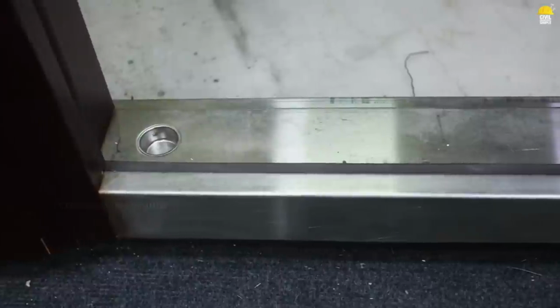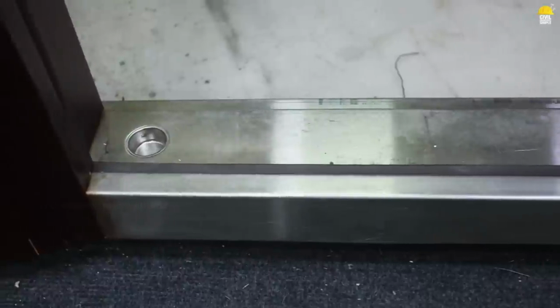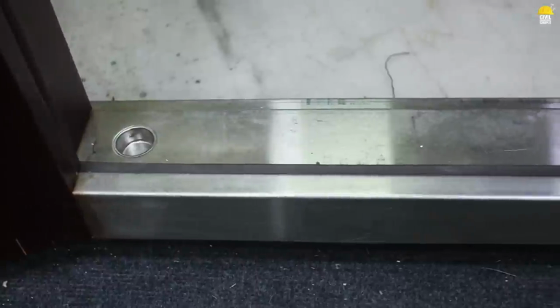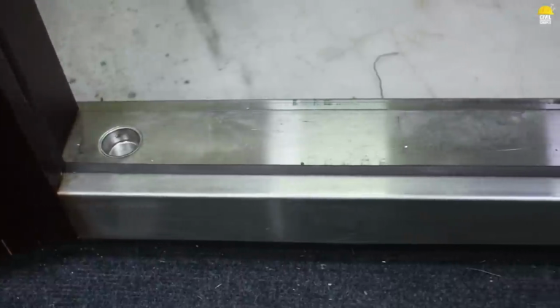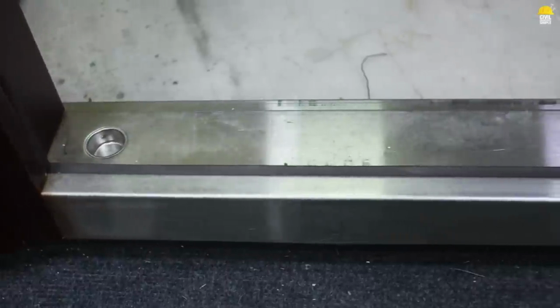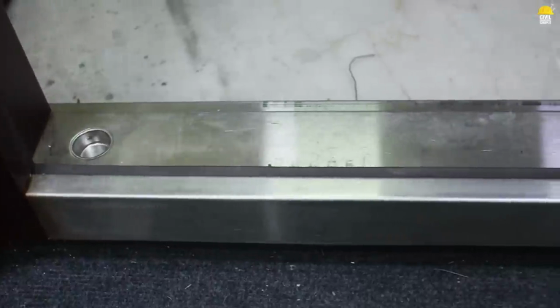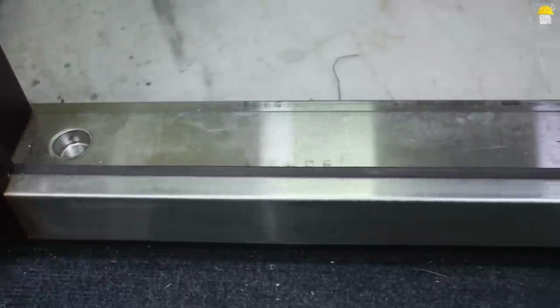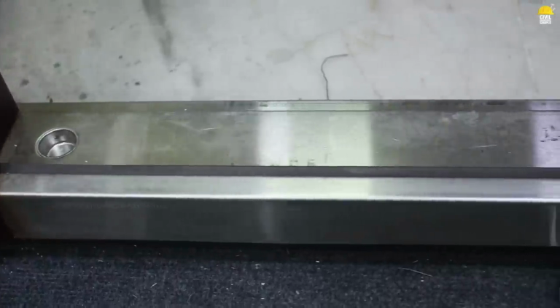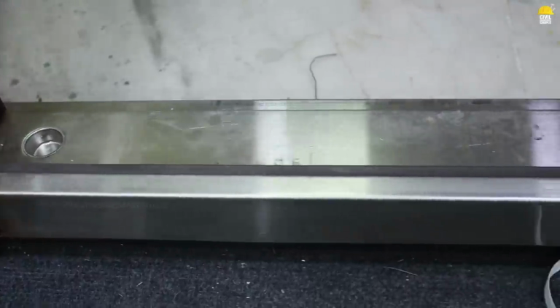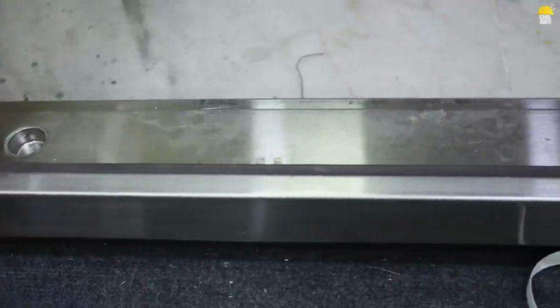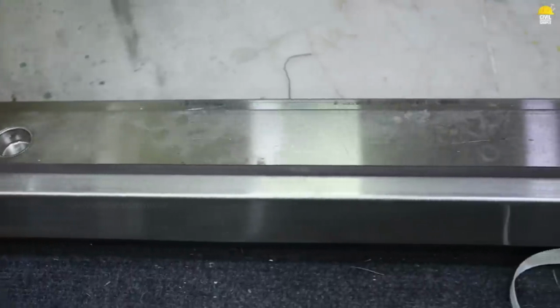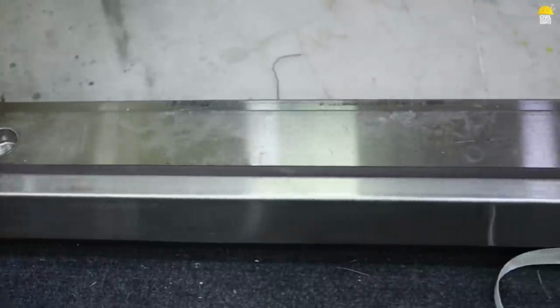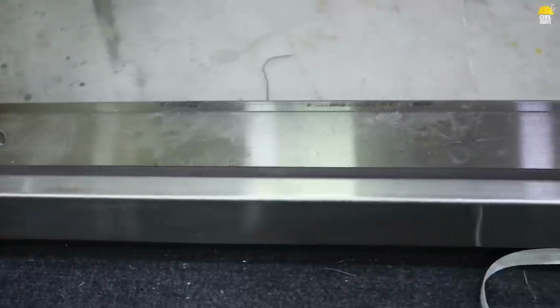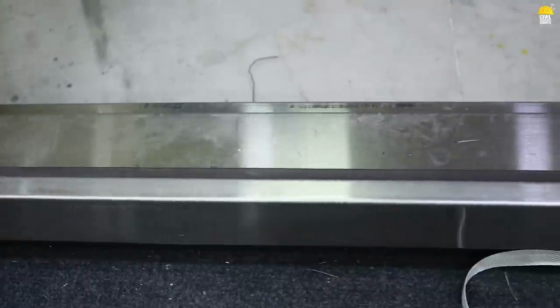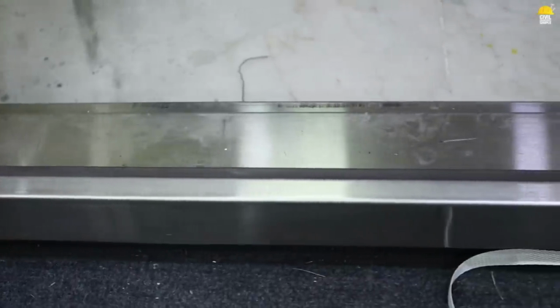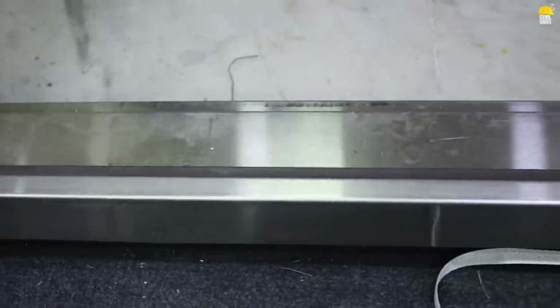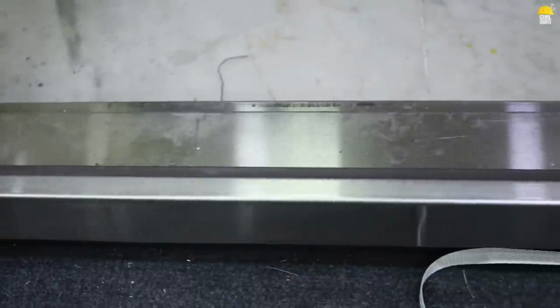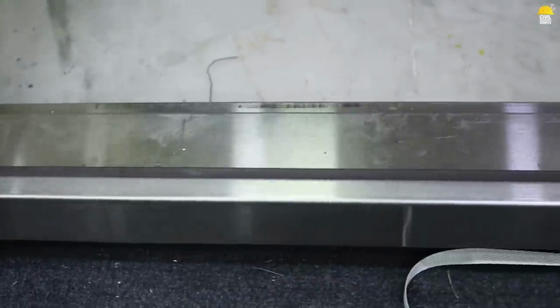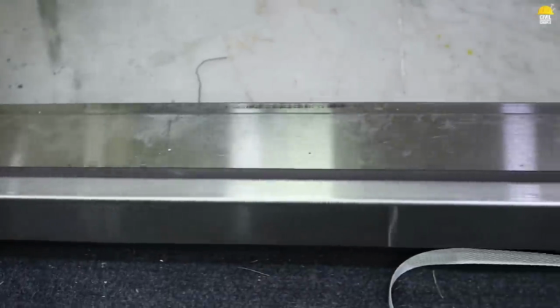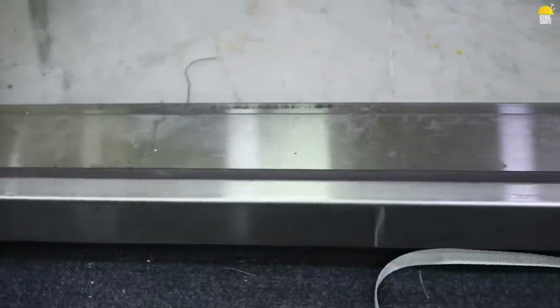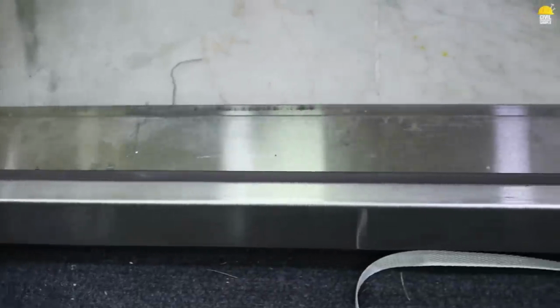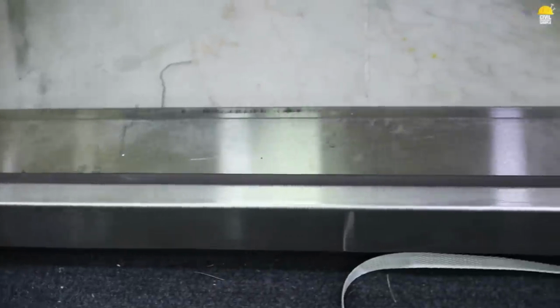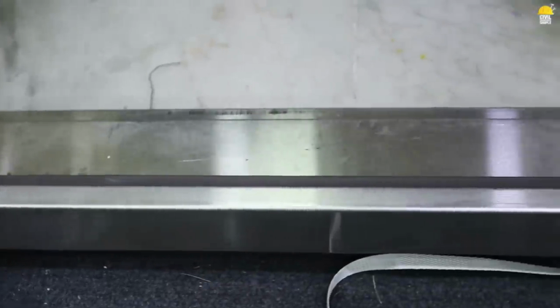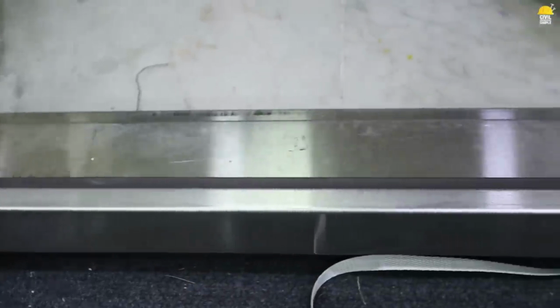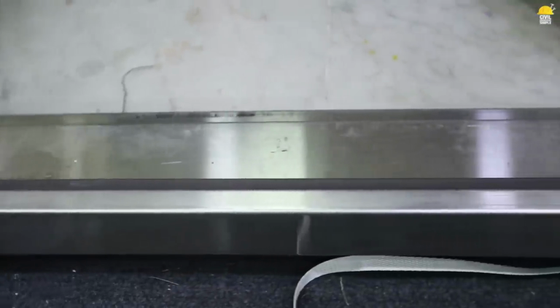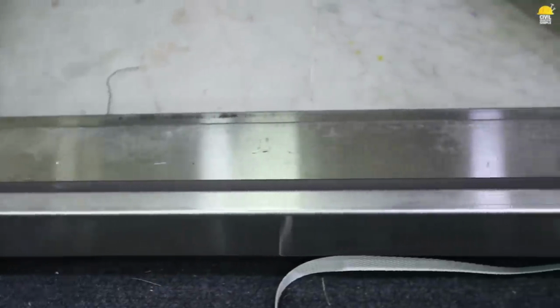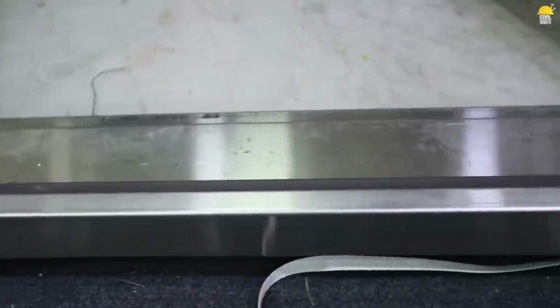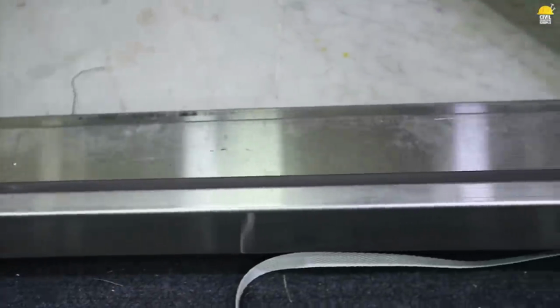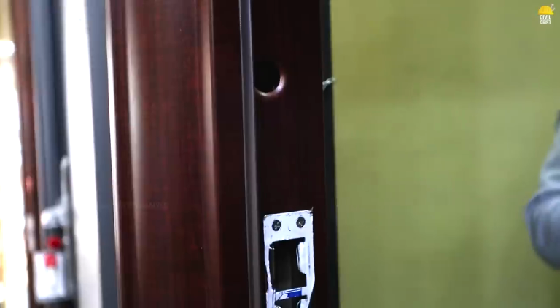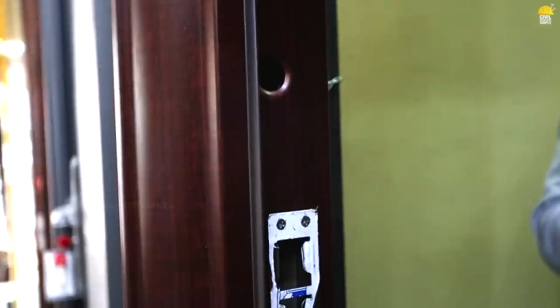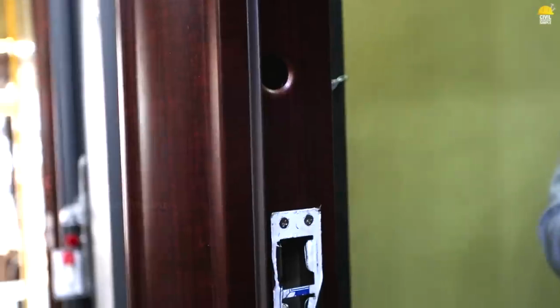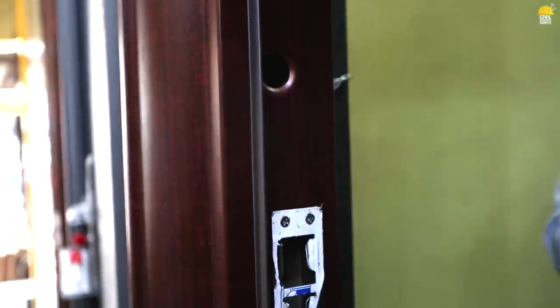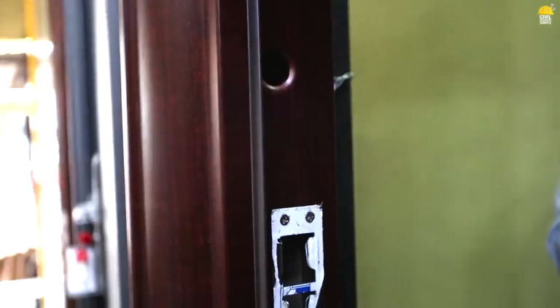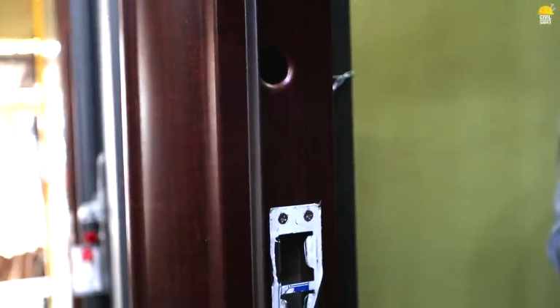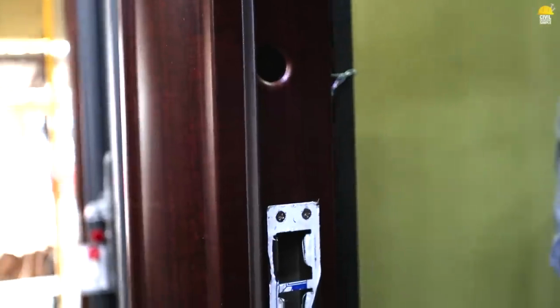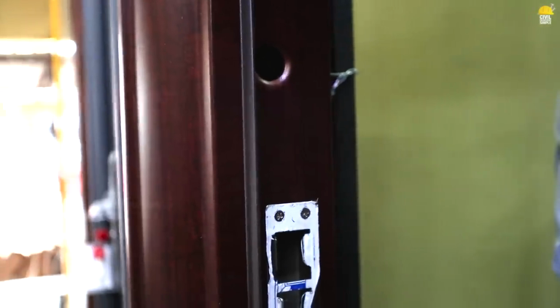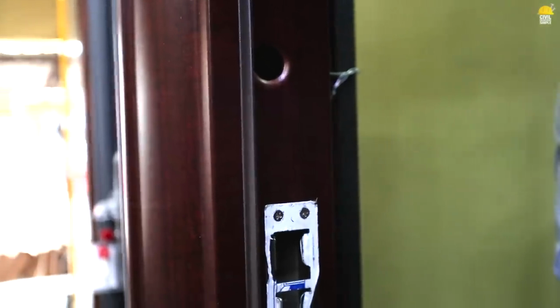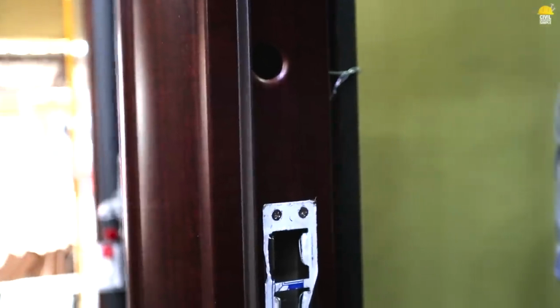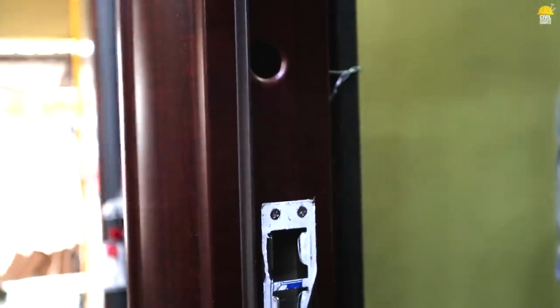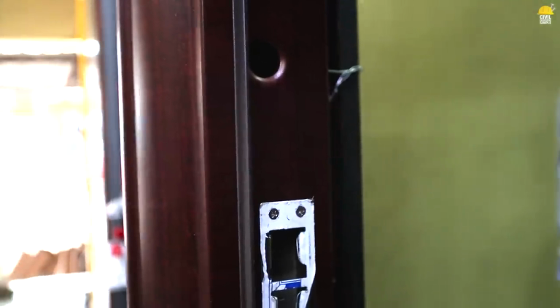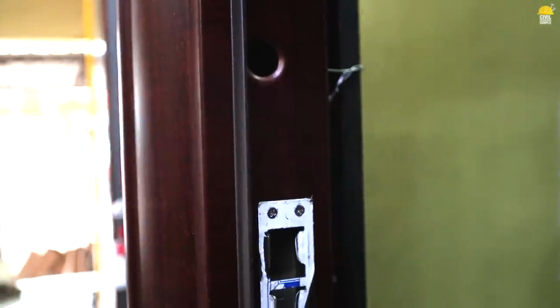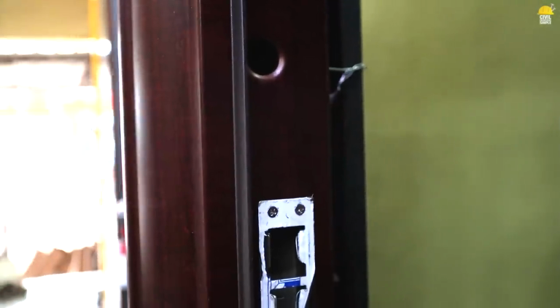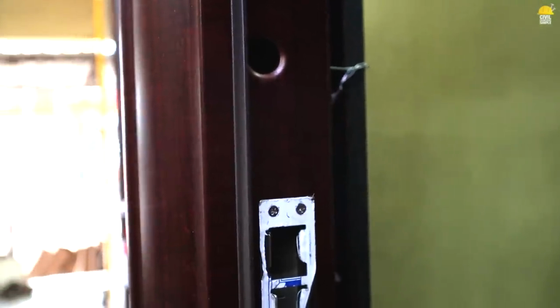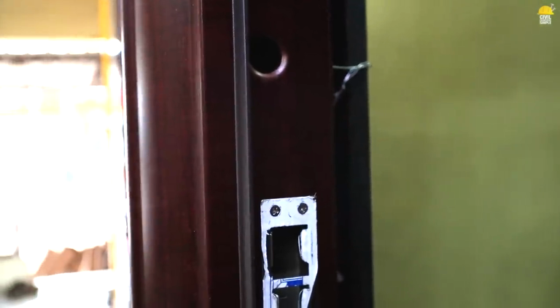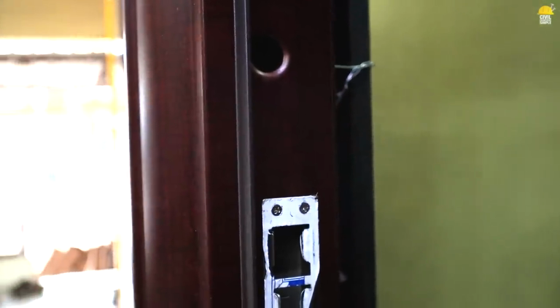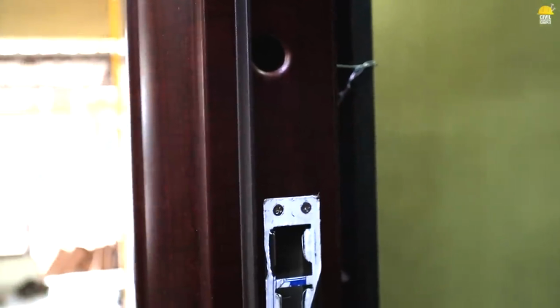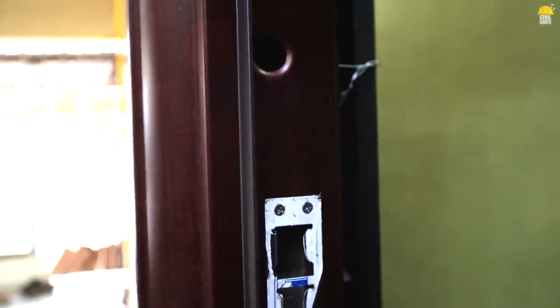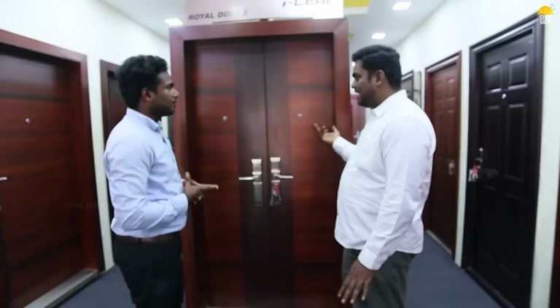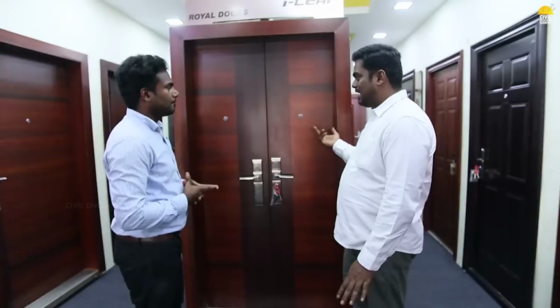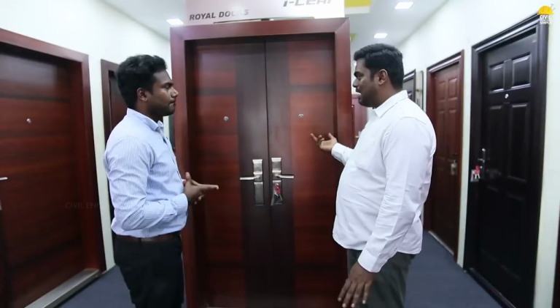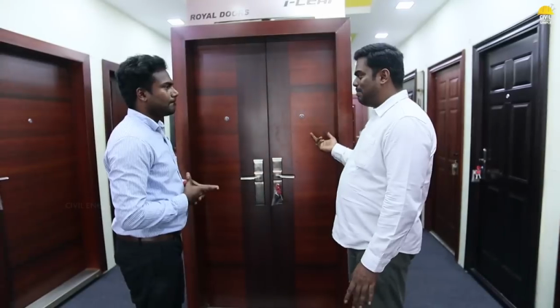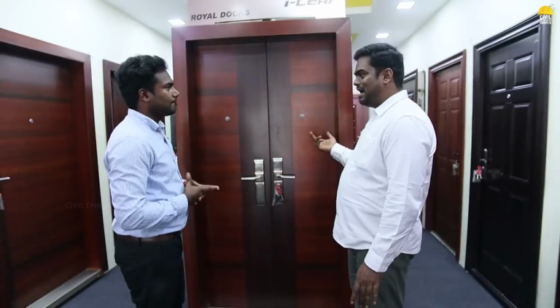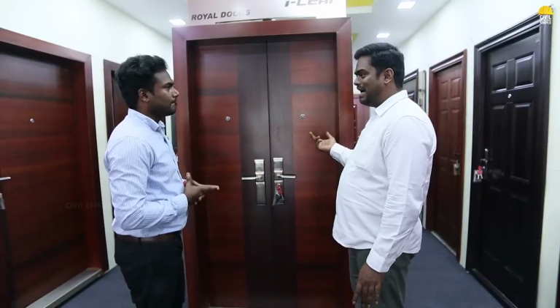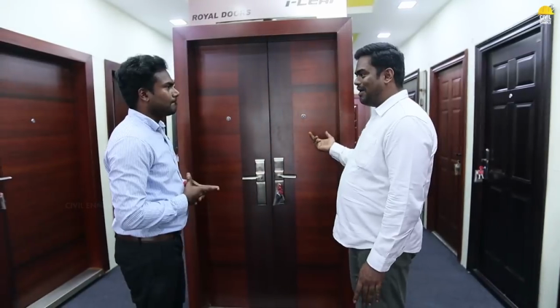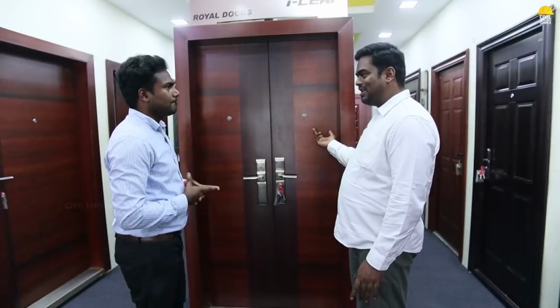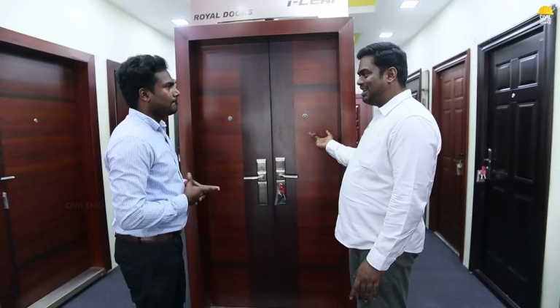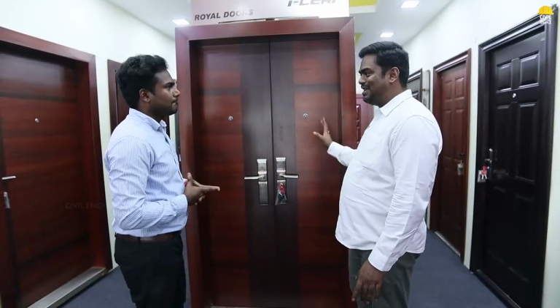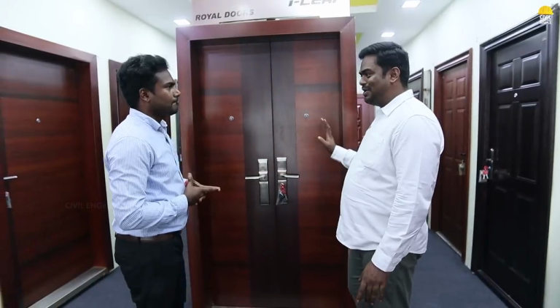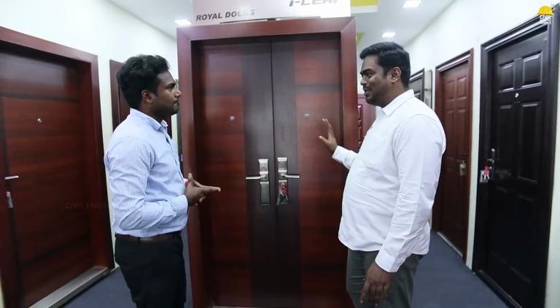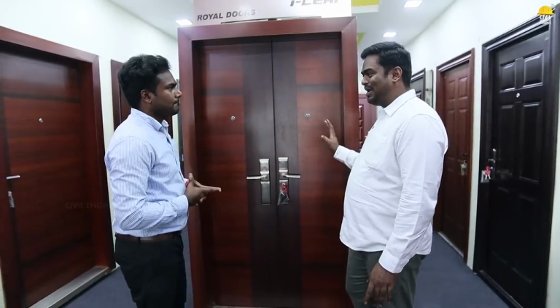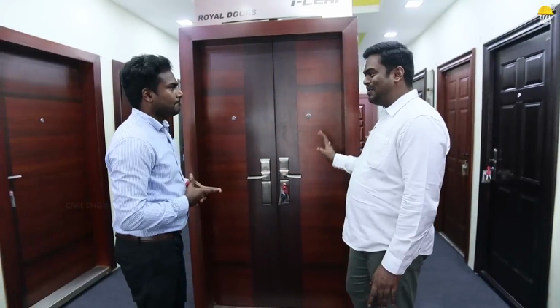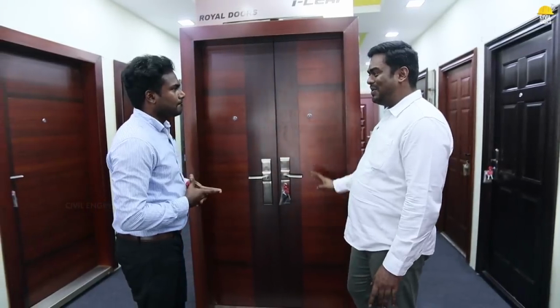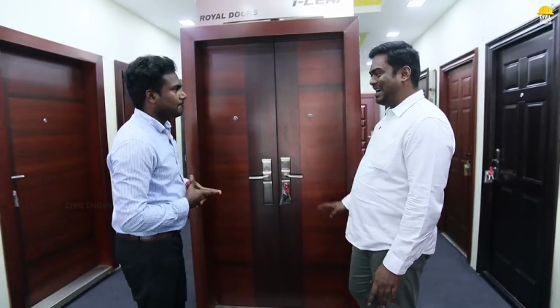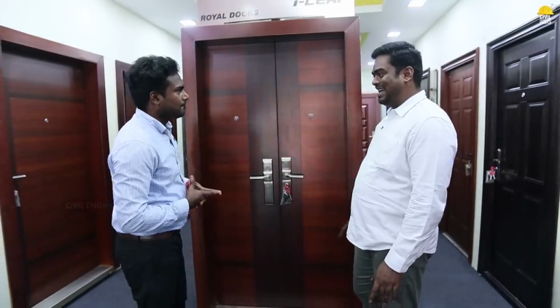The door is 100% covered. That complaint doesn't work. If there is a complaint and the door doesn't work, we address it.